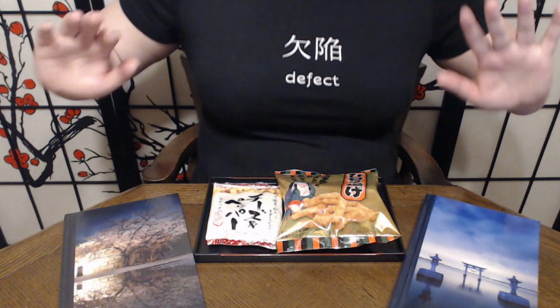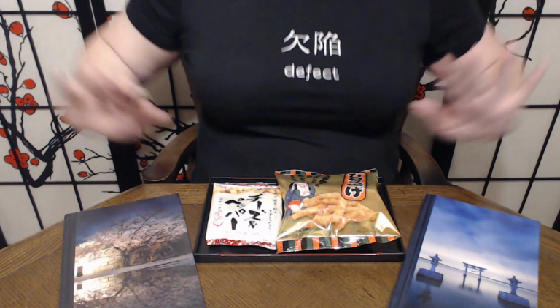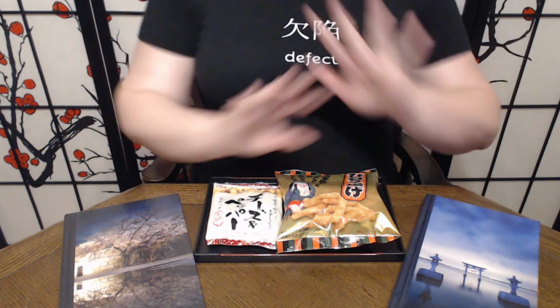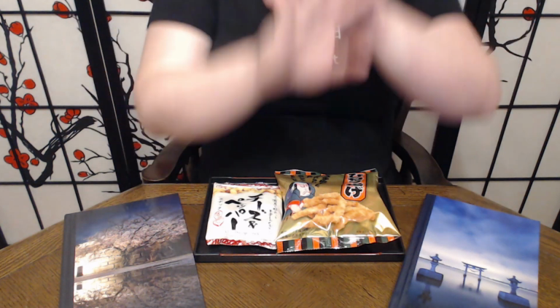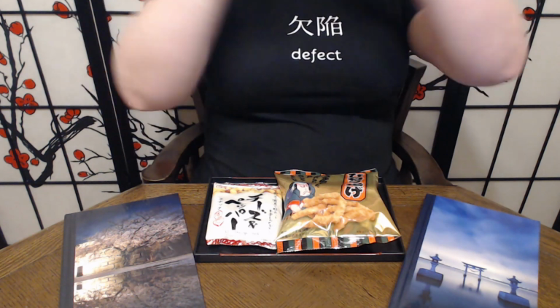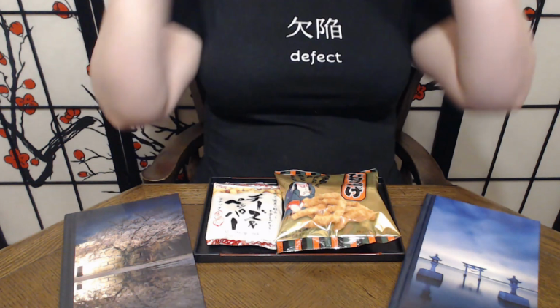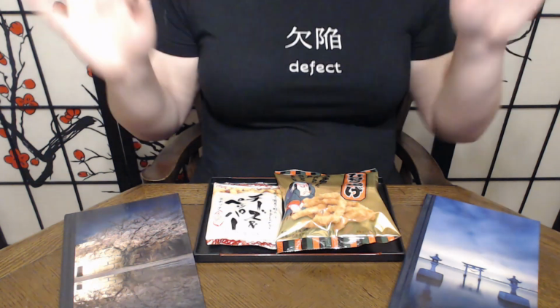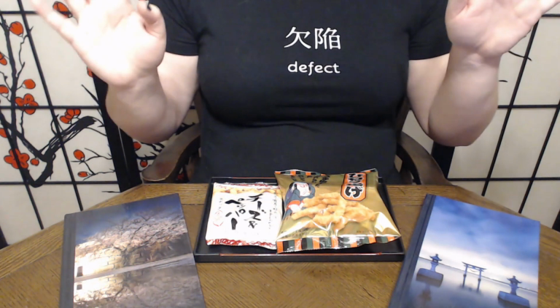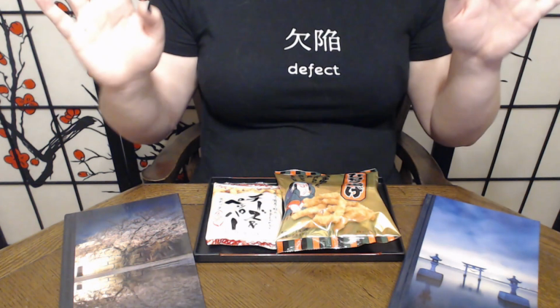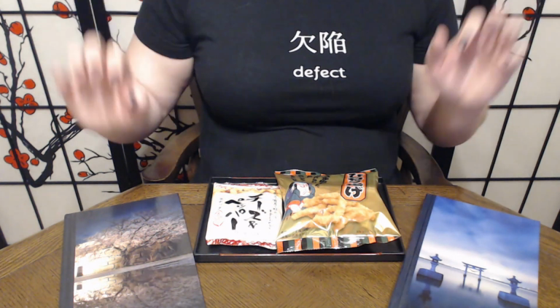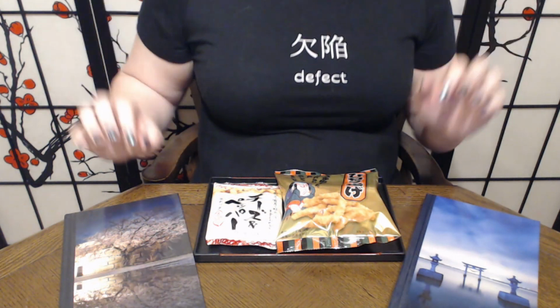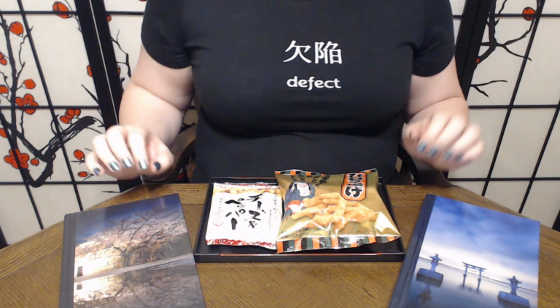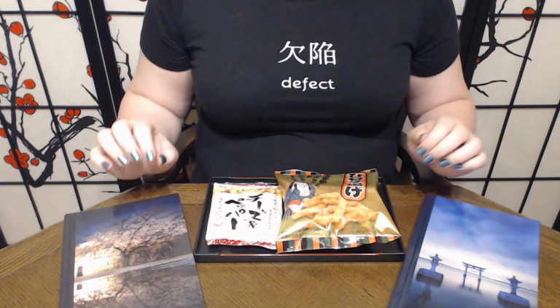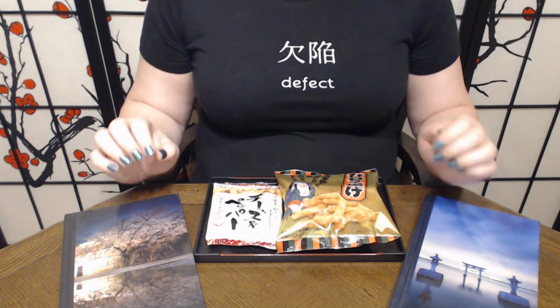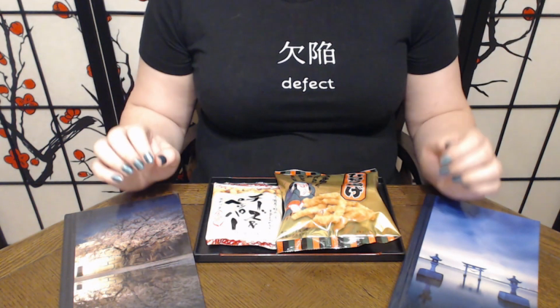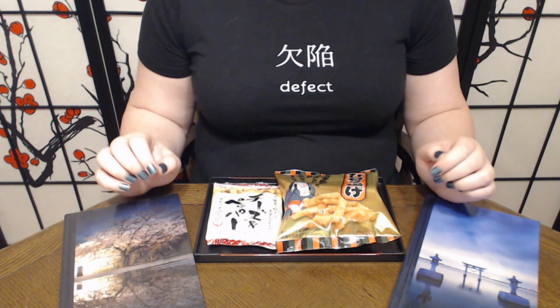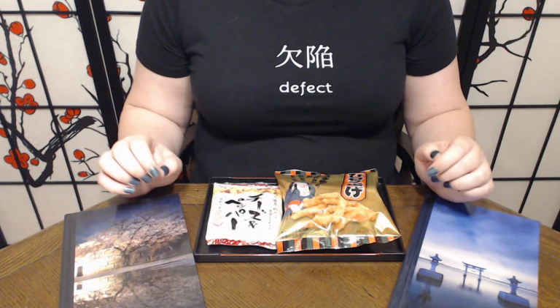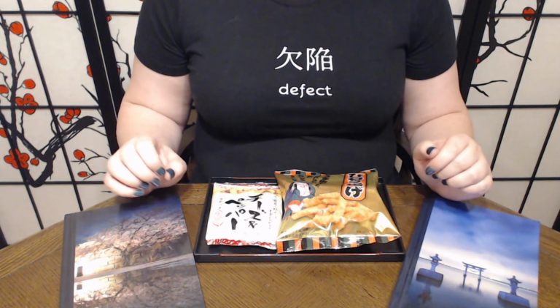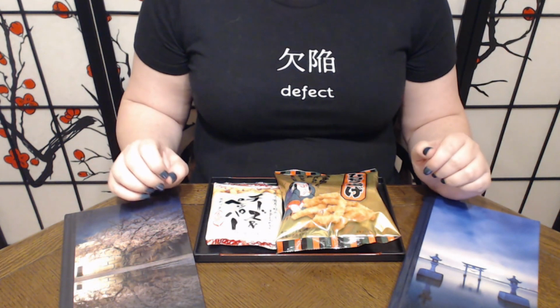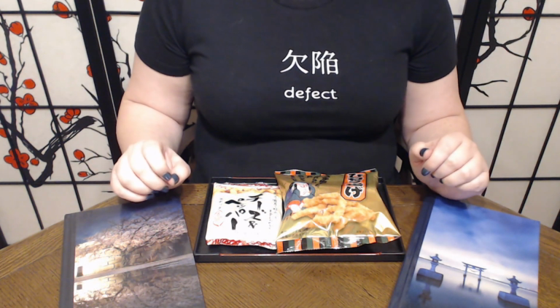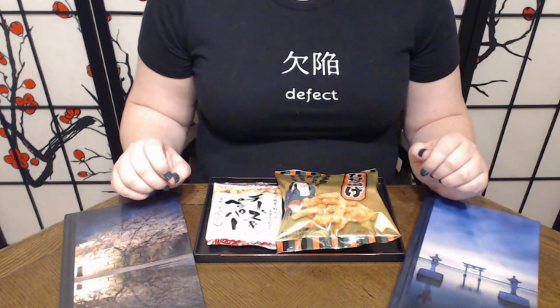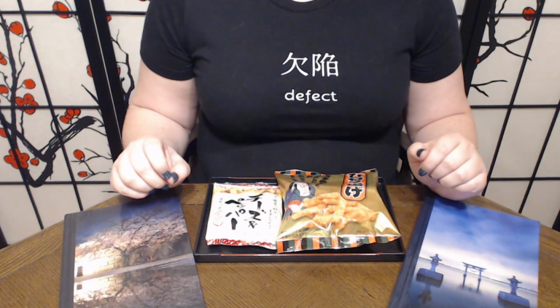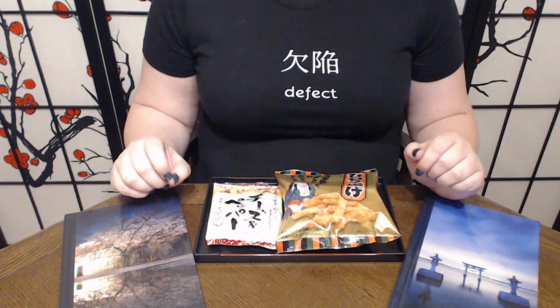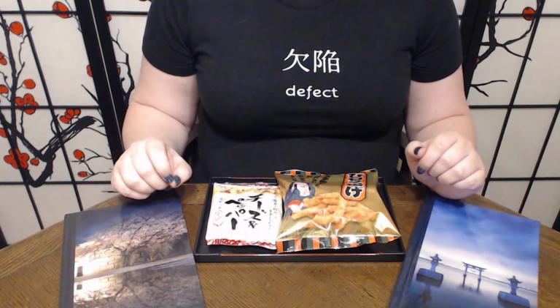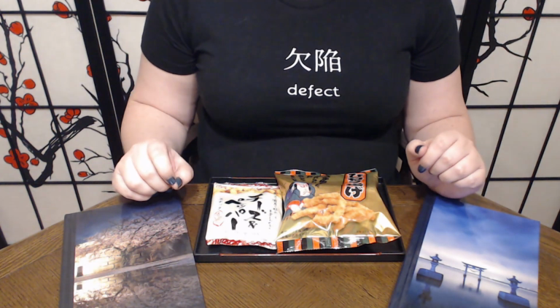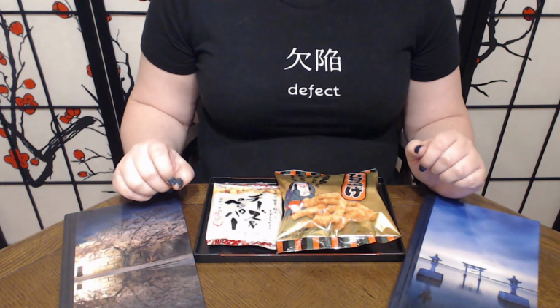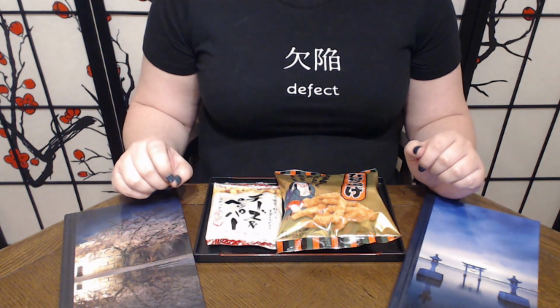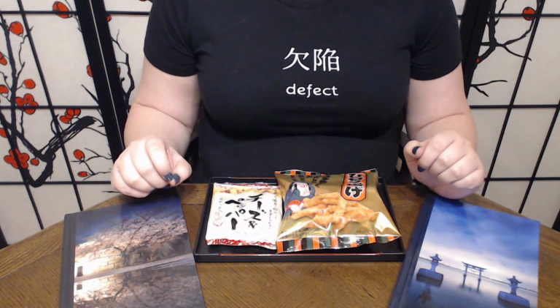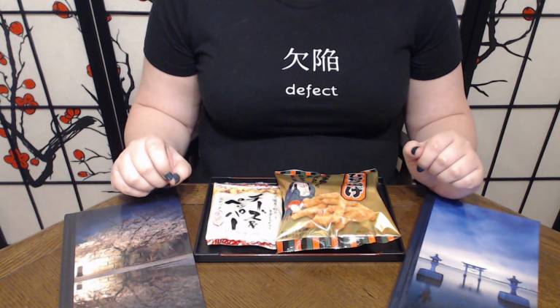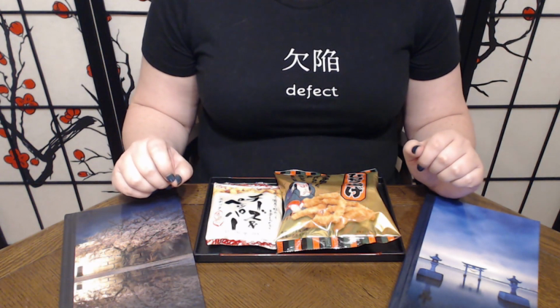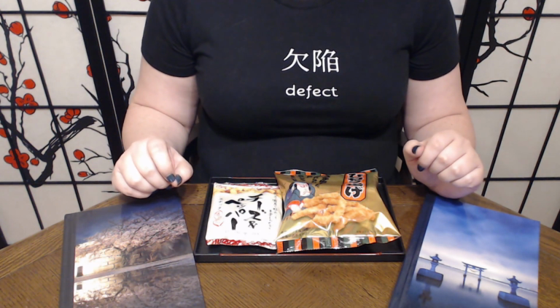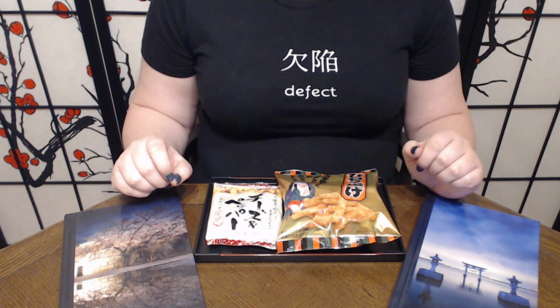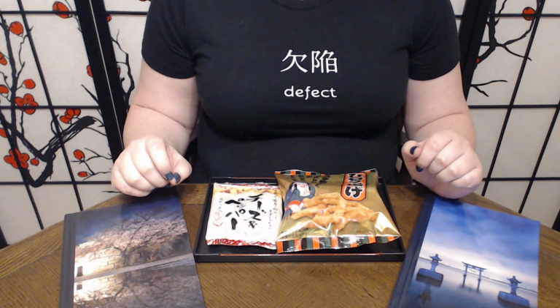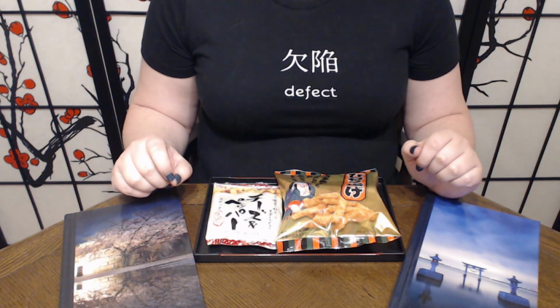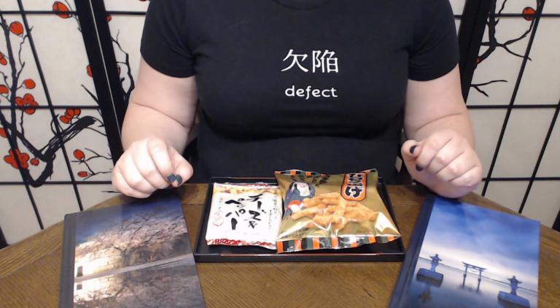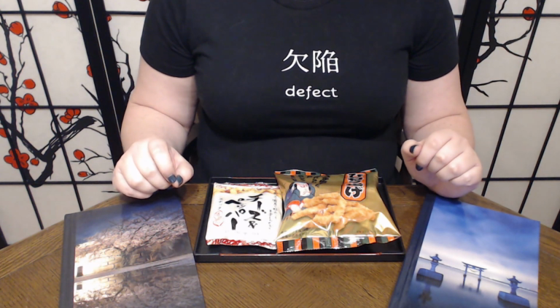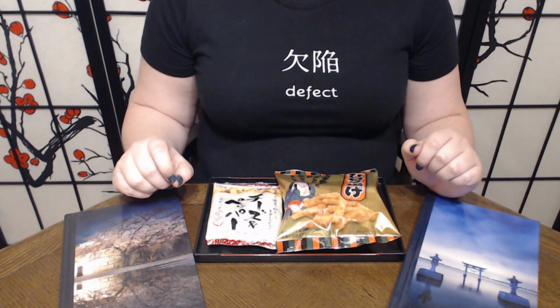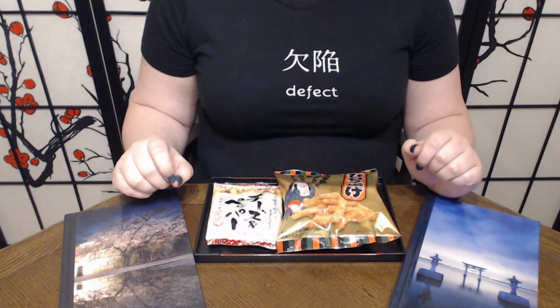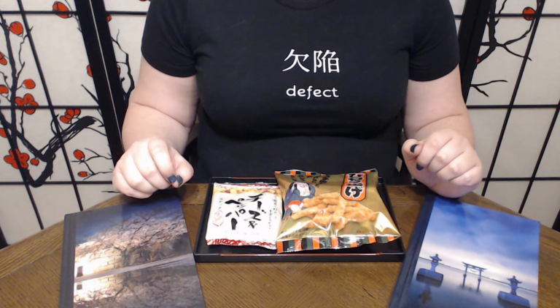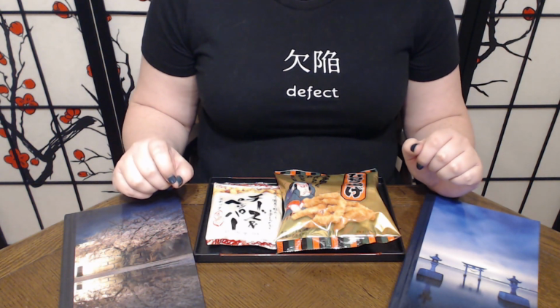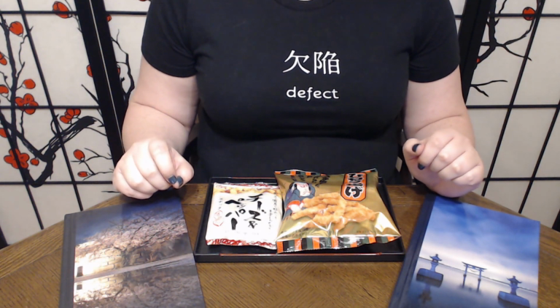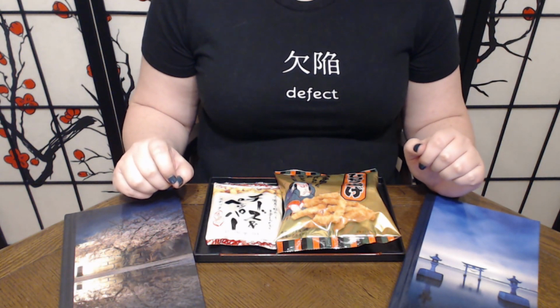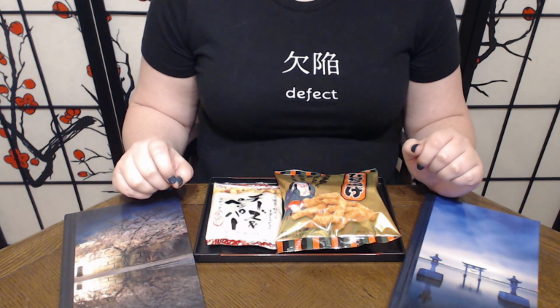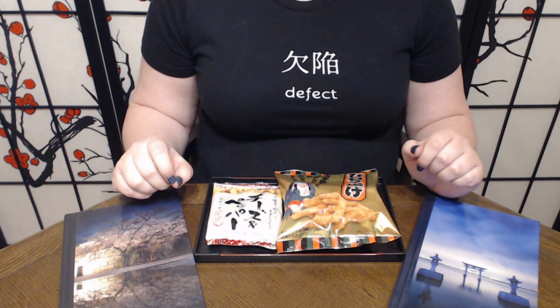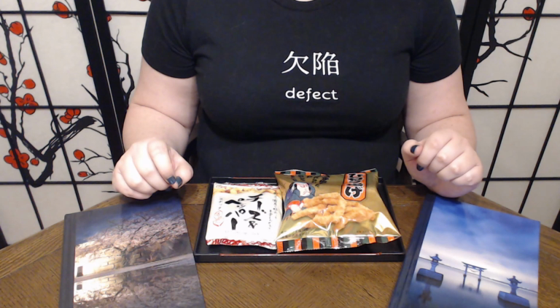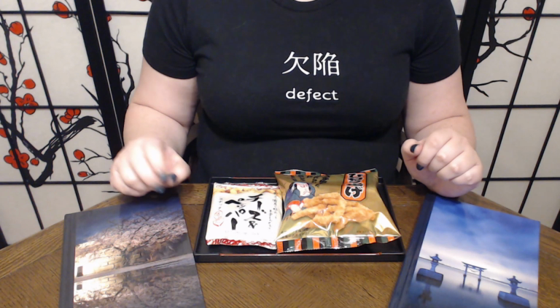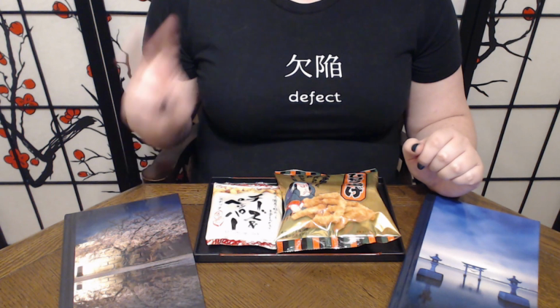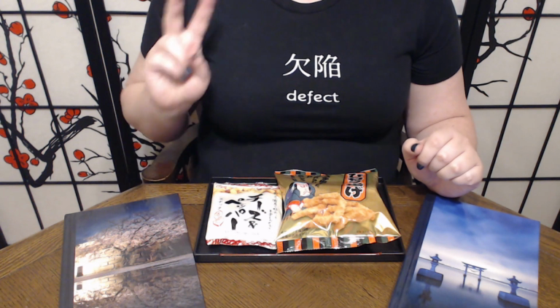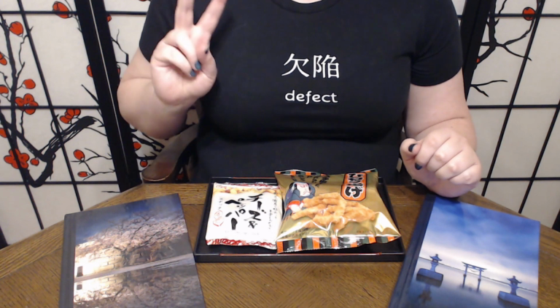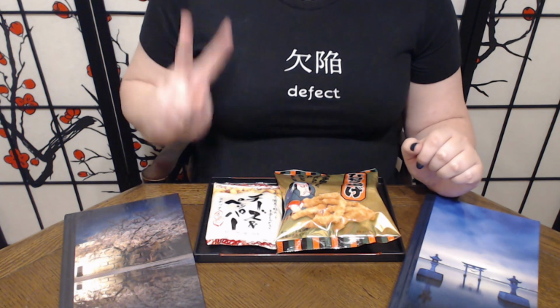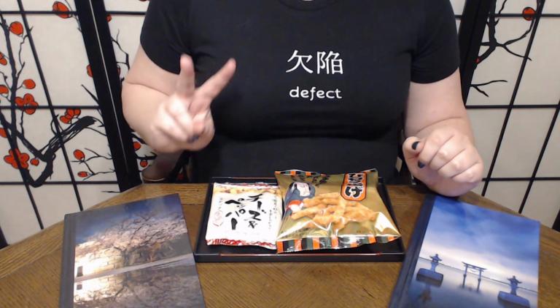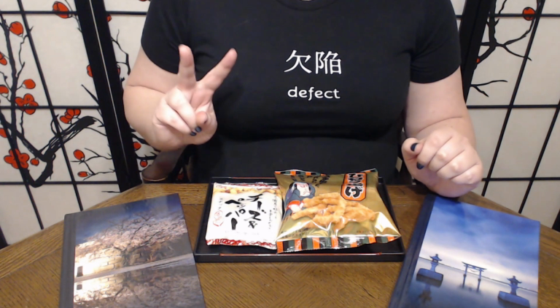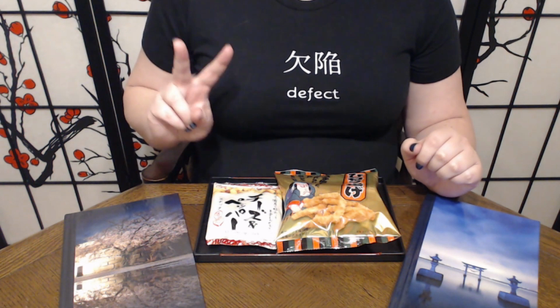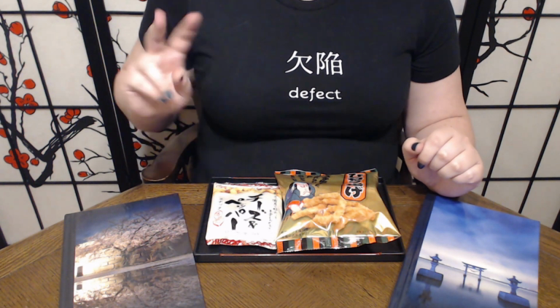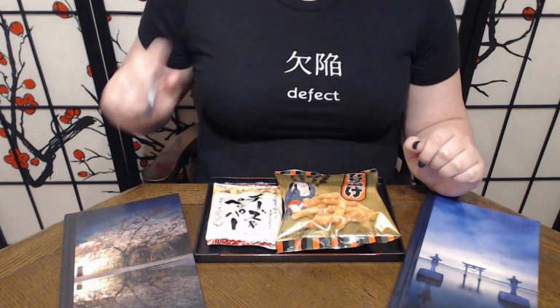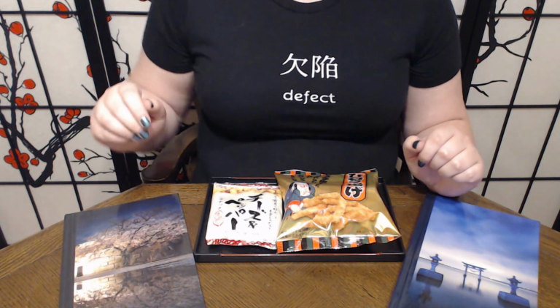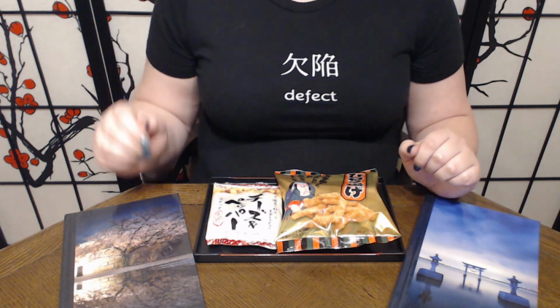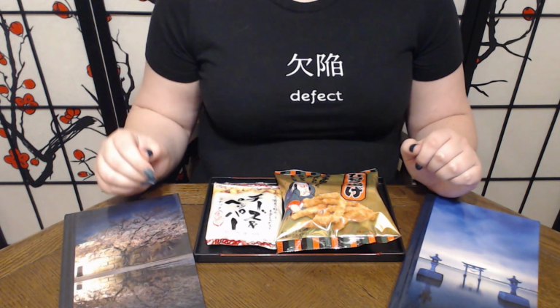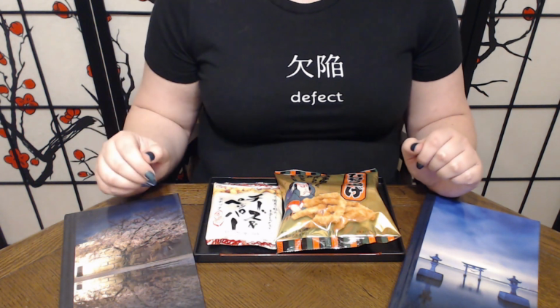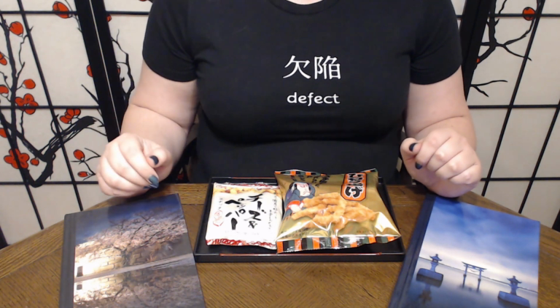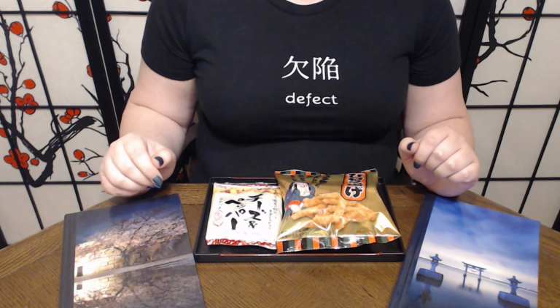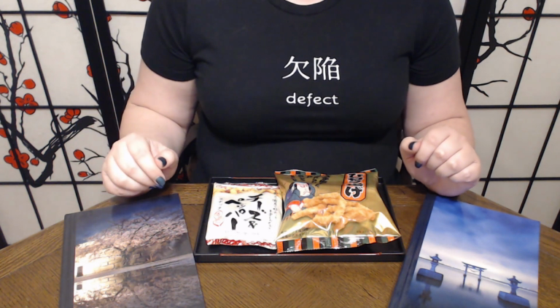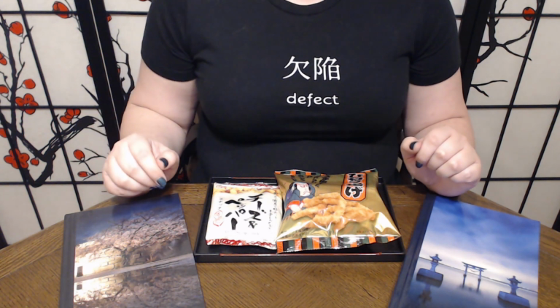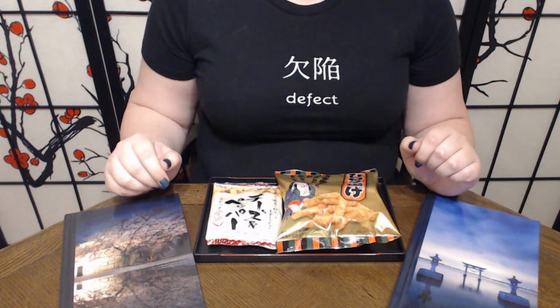Konnichiwa and welcome to Tsuki no Ame, where we try Japanese snacks and treats. Today we have two snacks to try from Sakuraco.